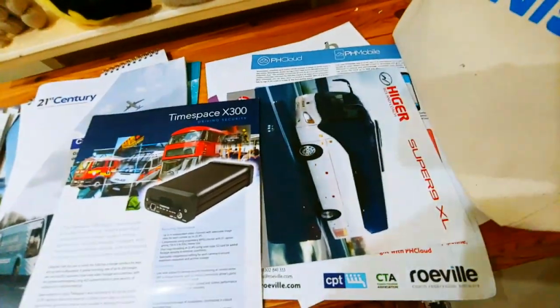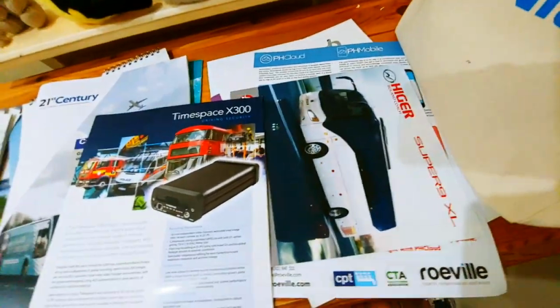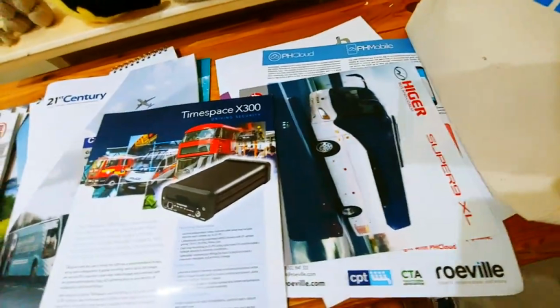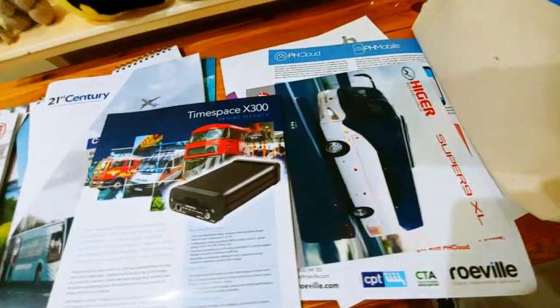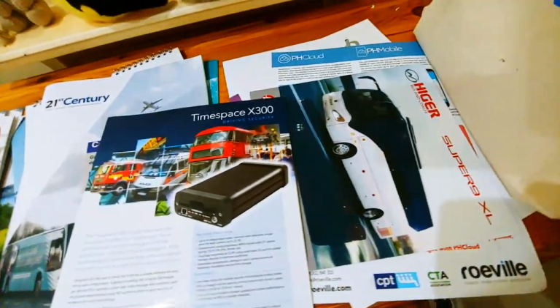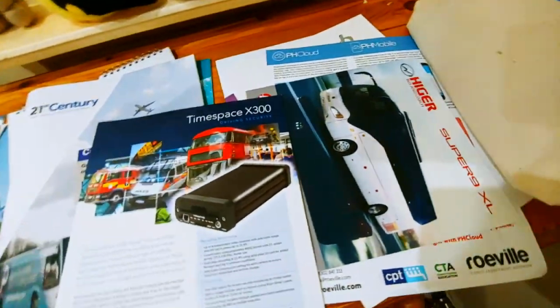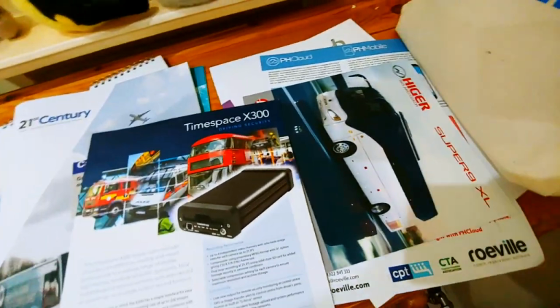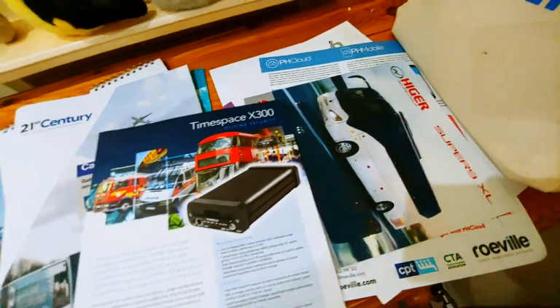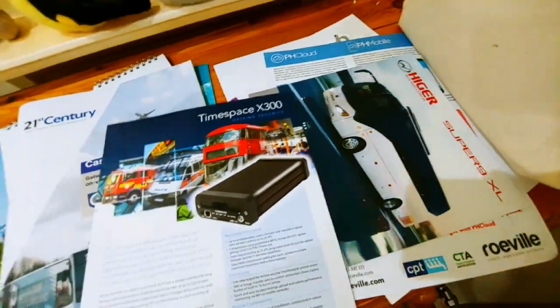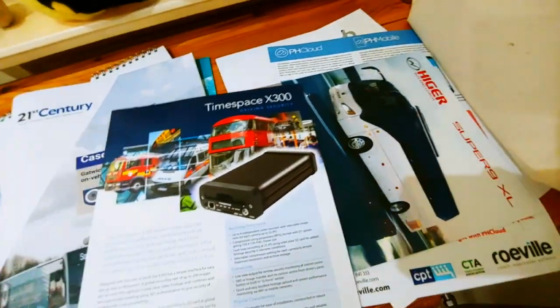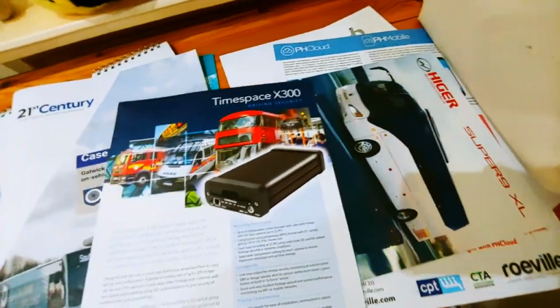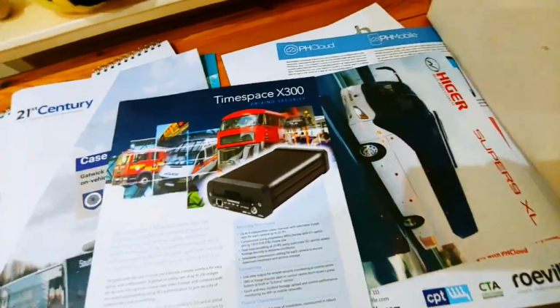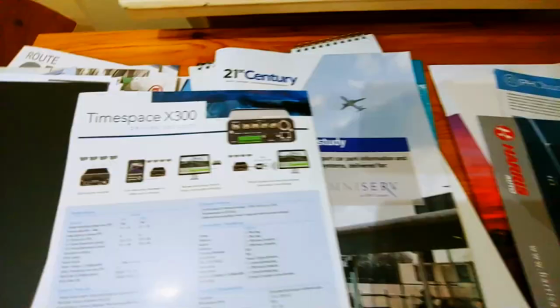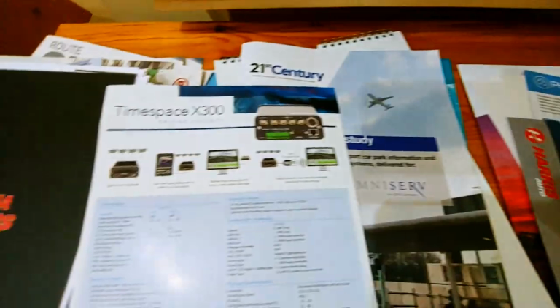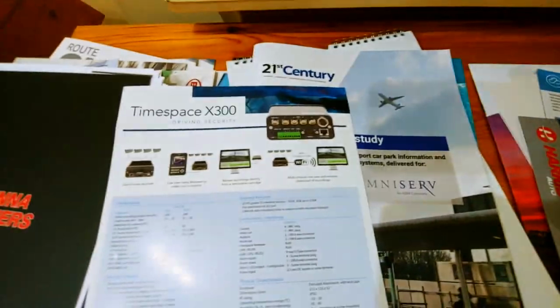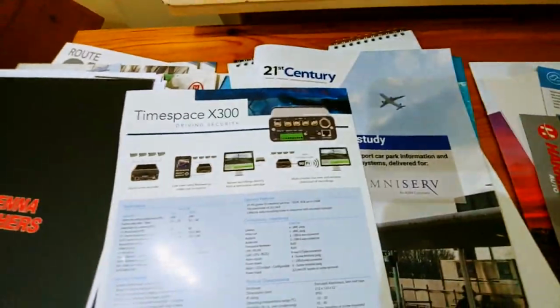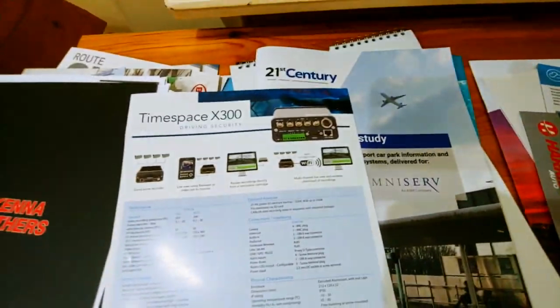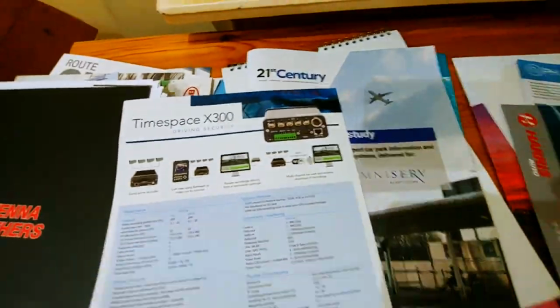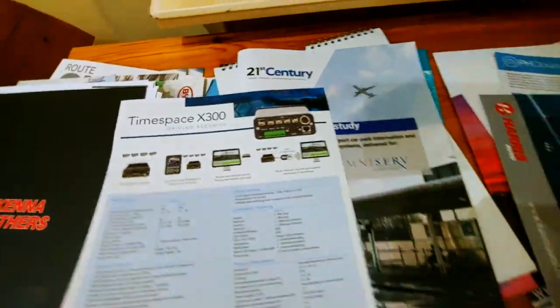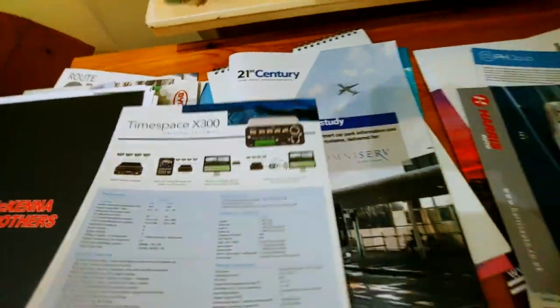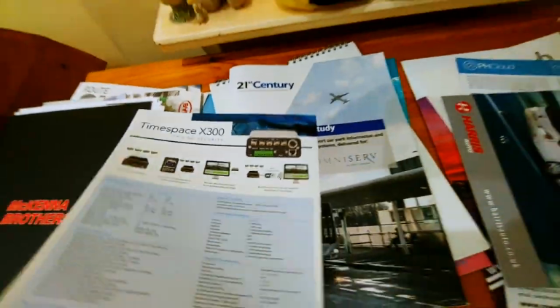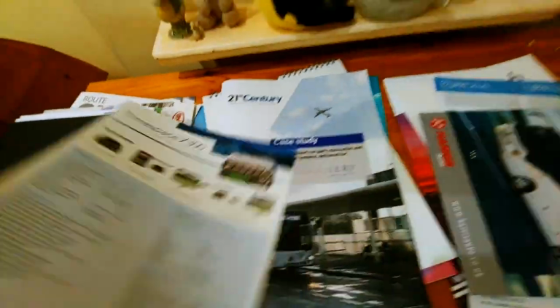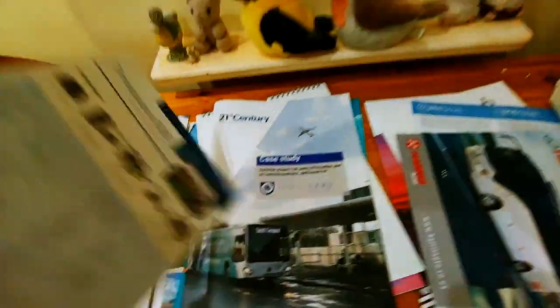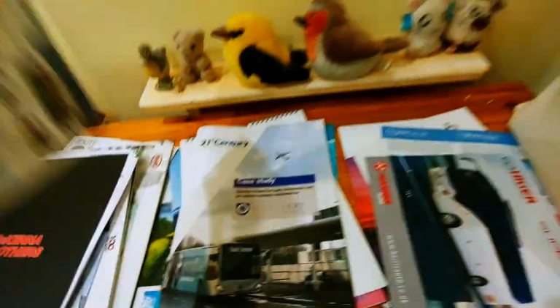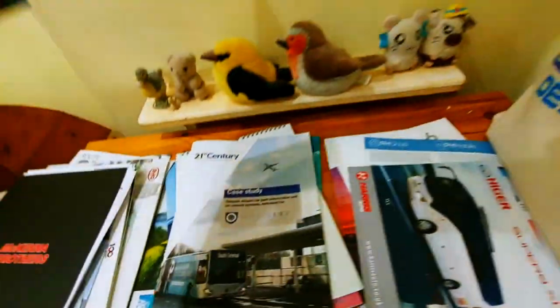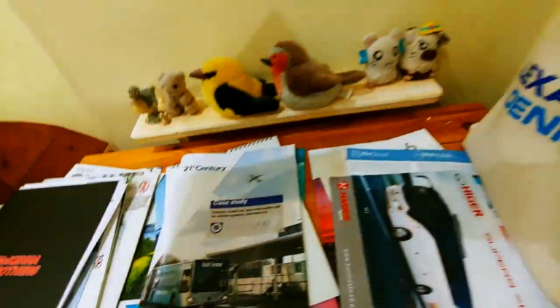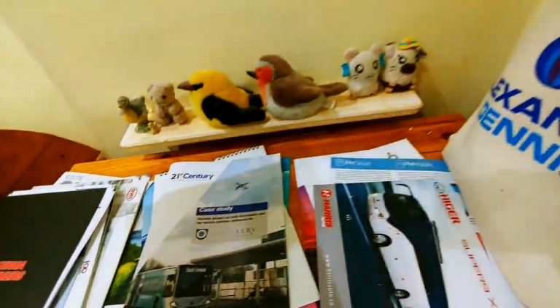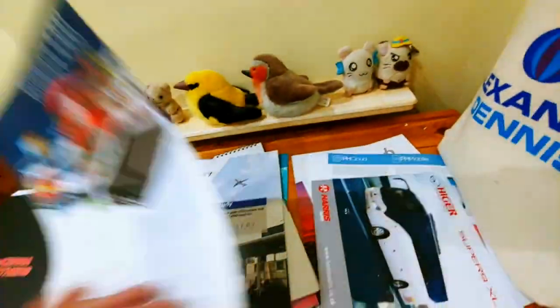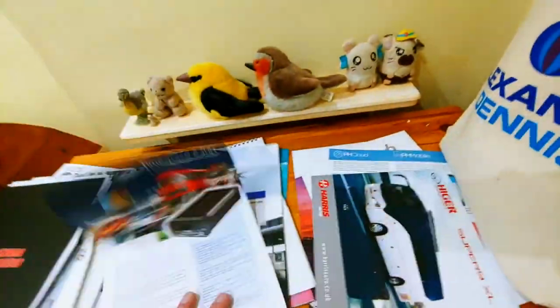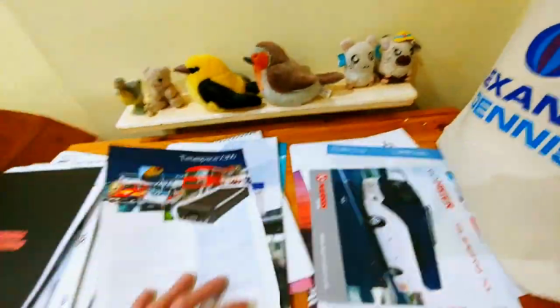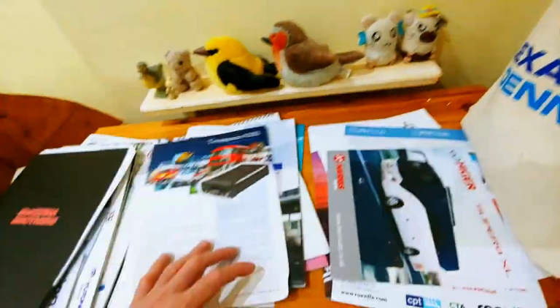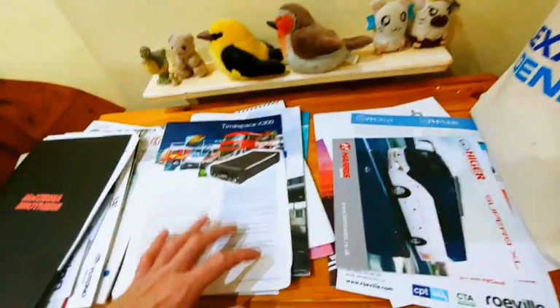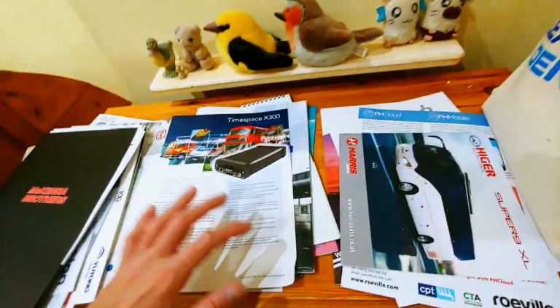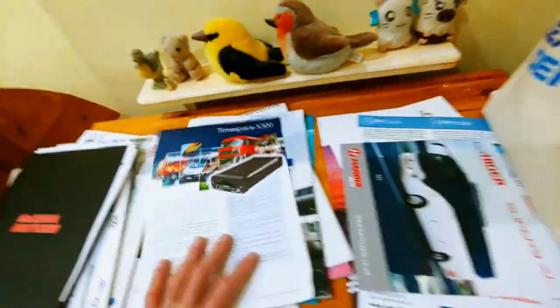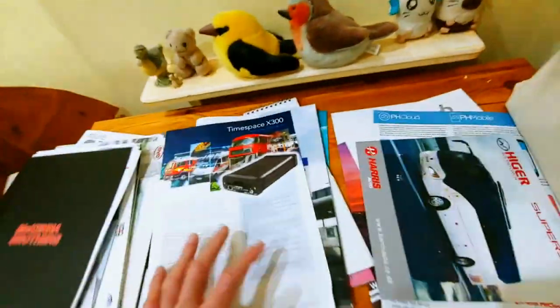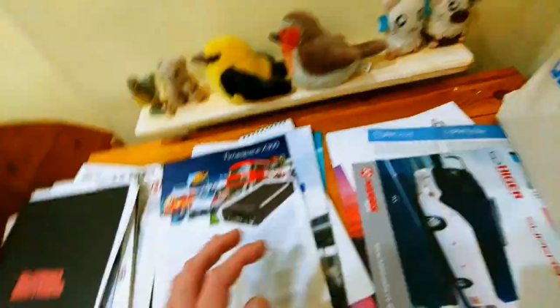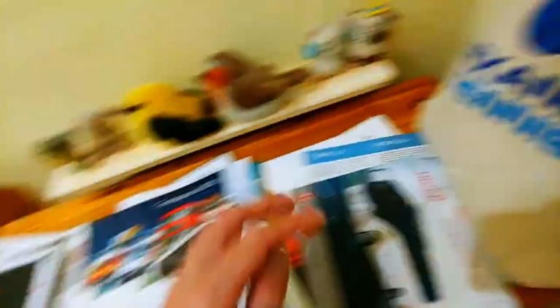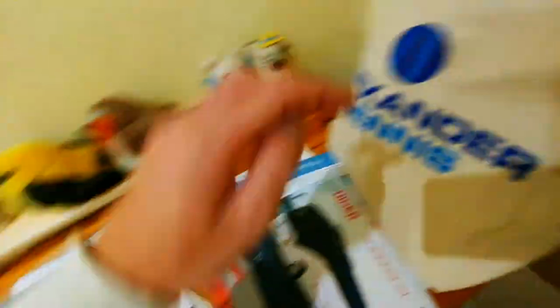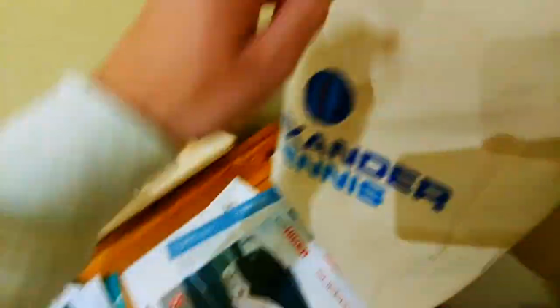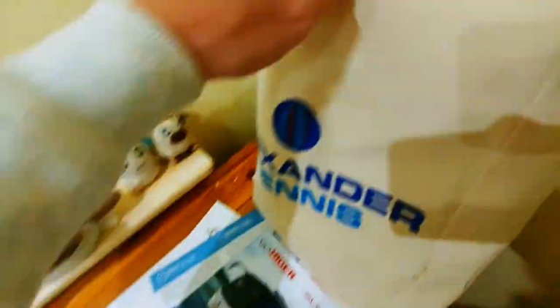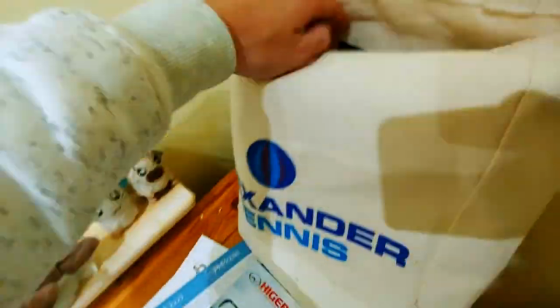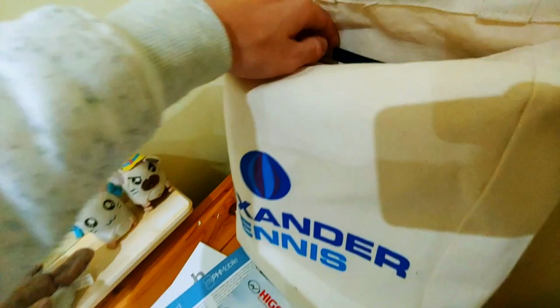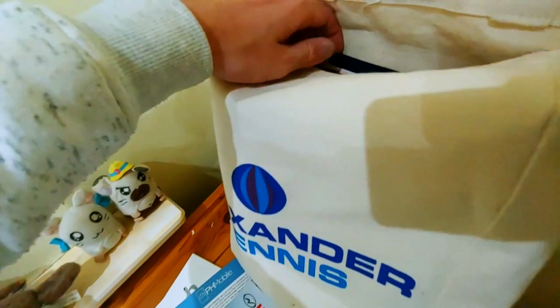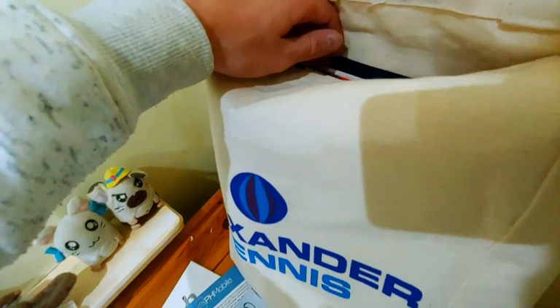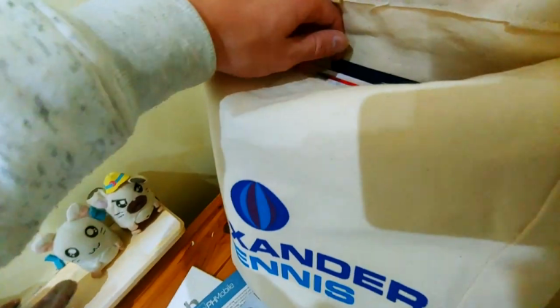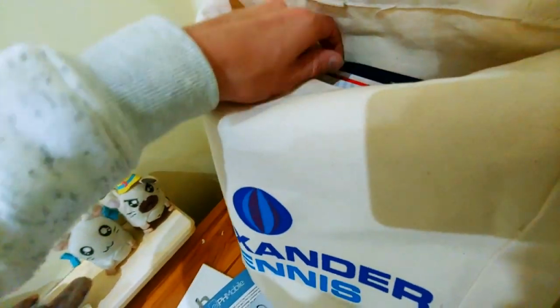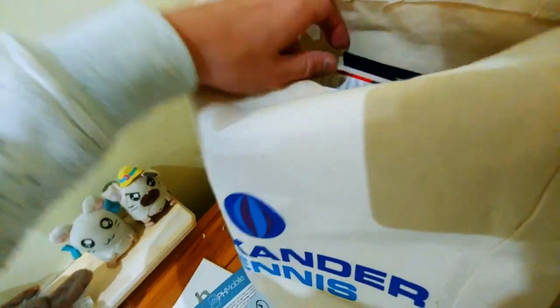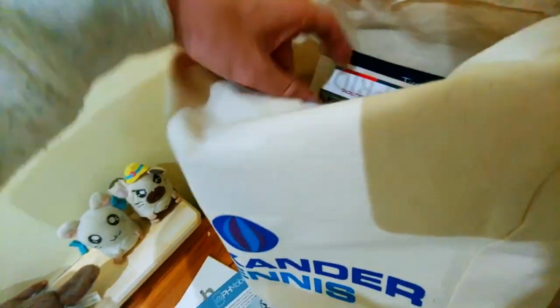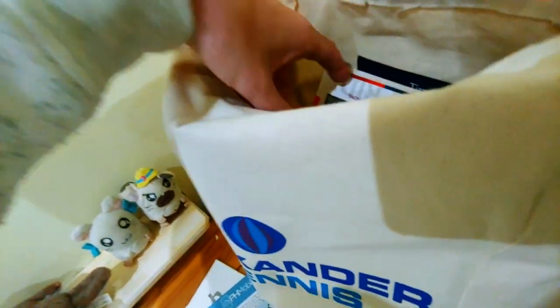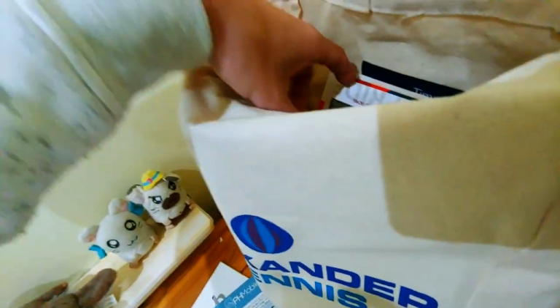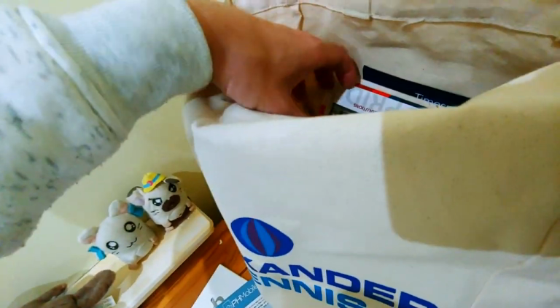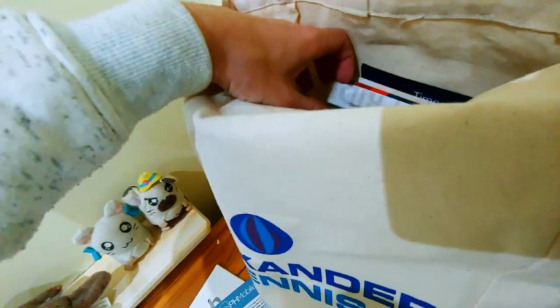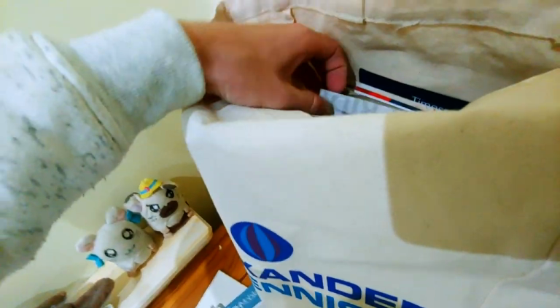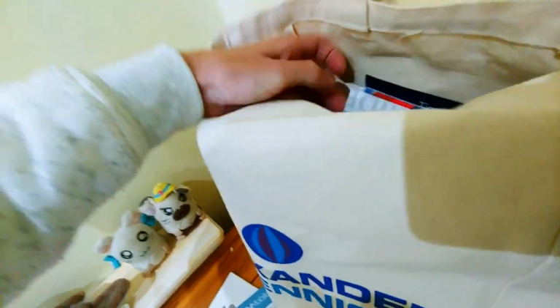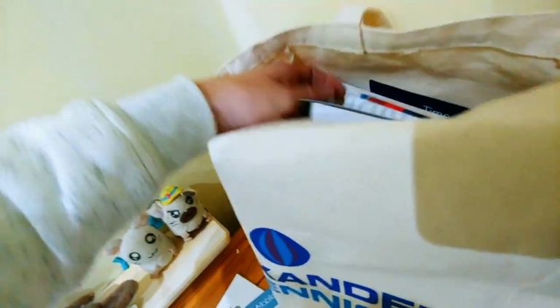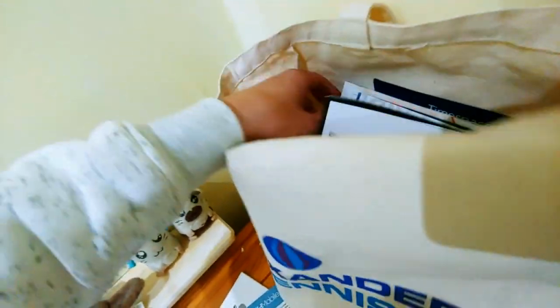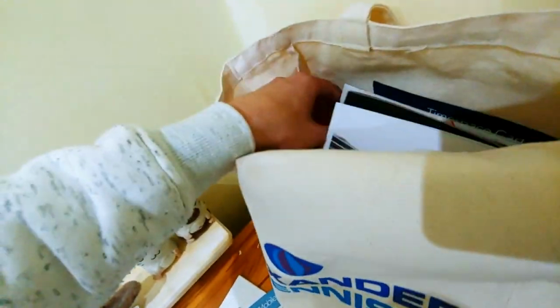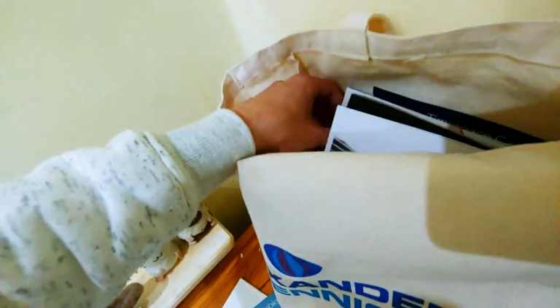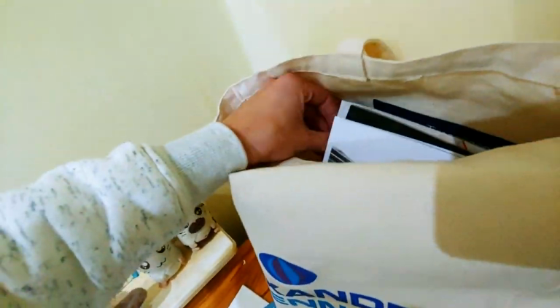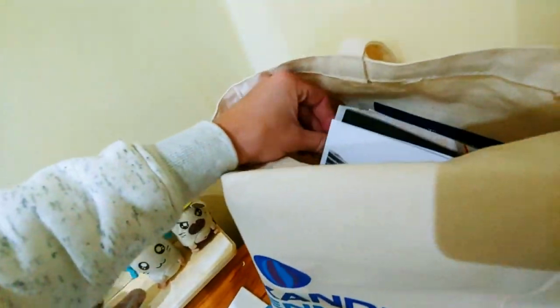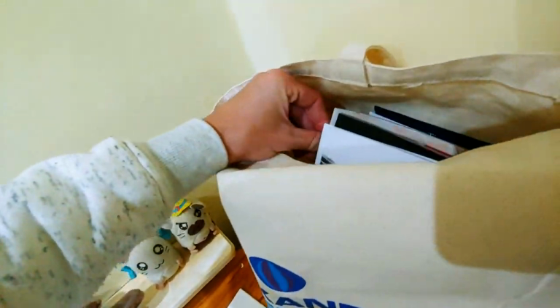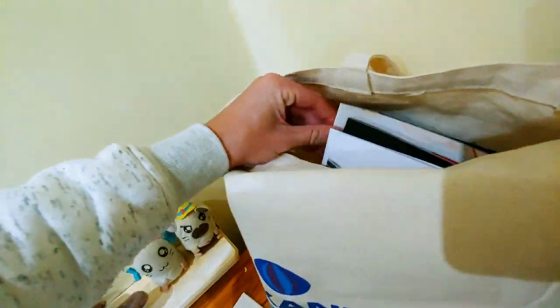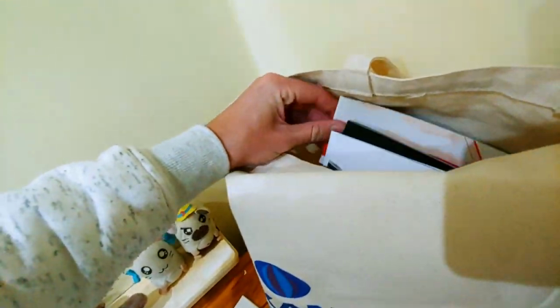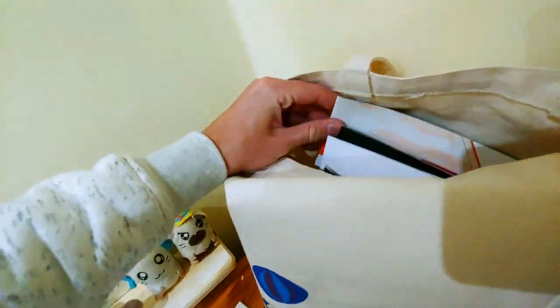Timespace x300 — I don't have that much to say about video recording. I'll put it in the medium pile.